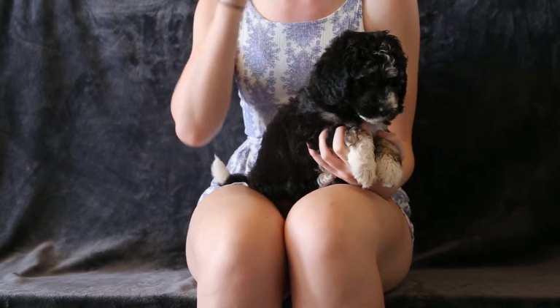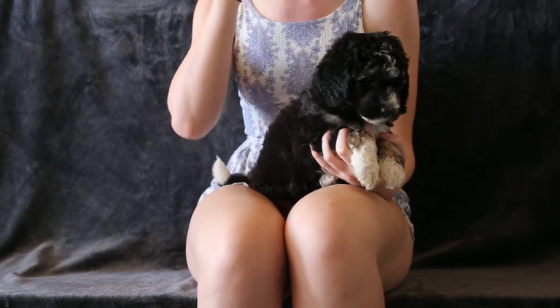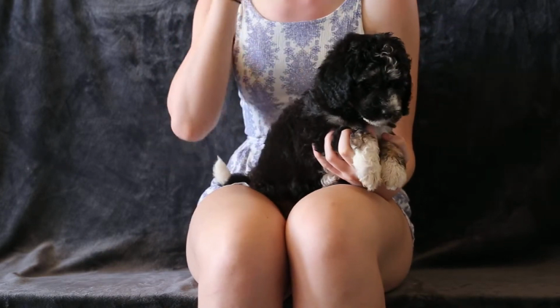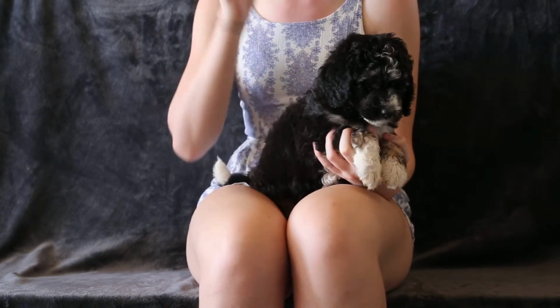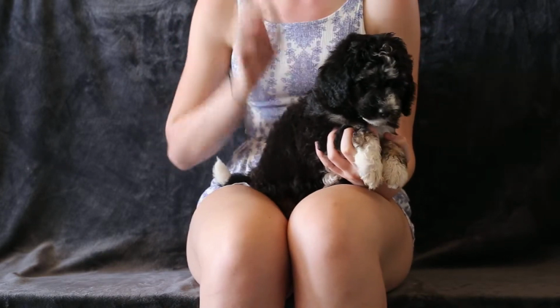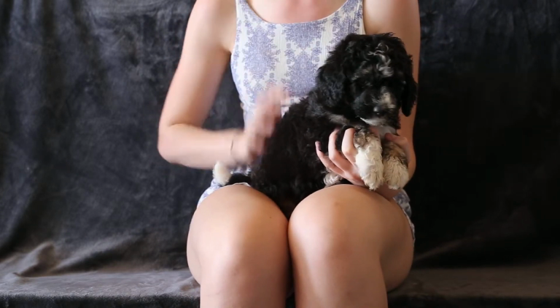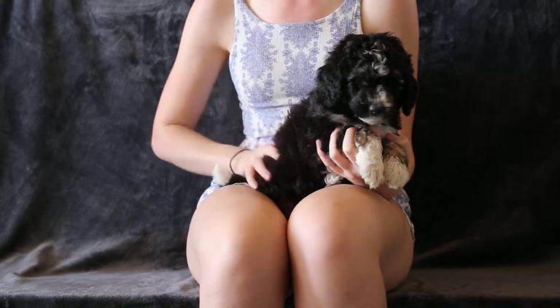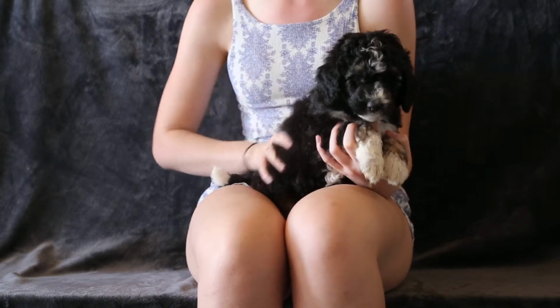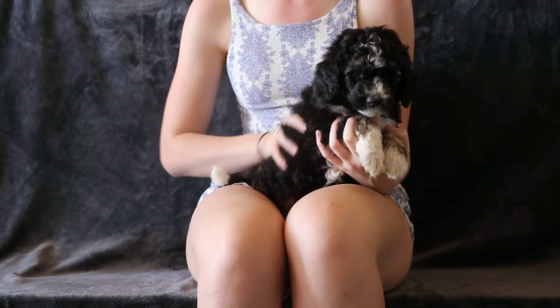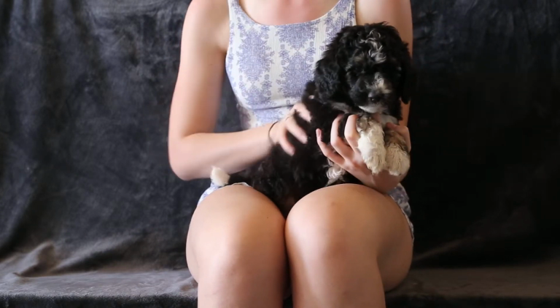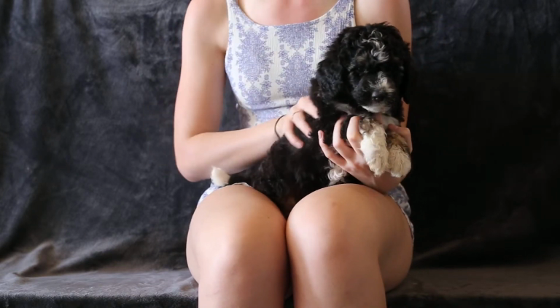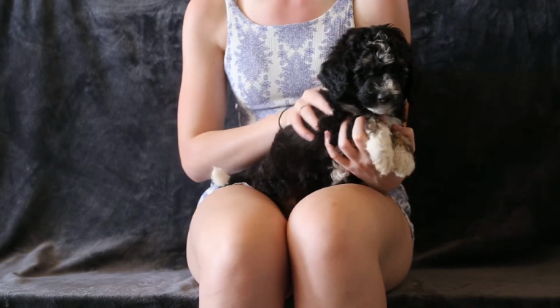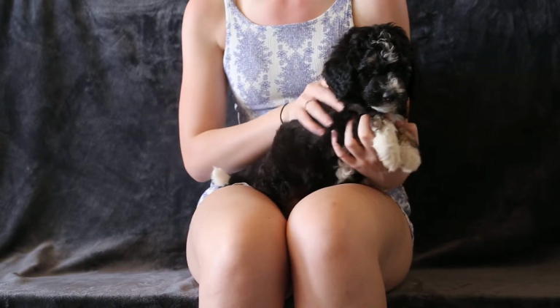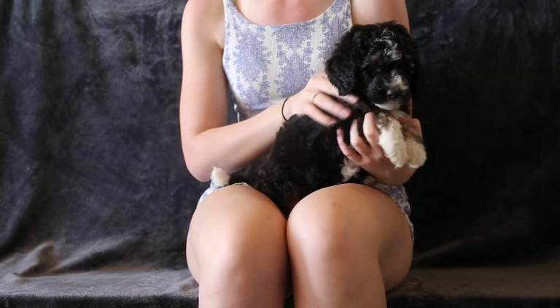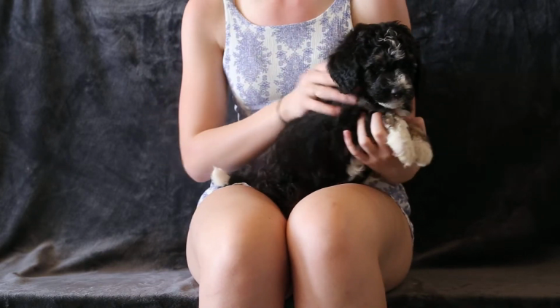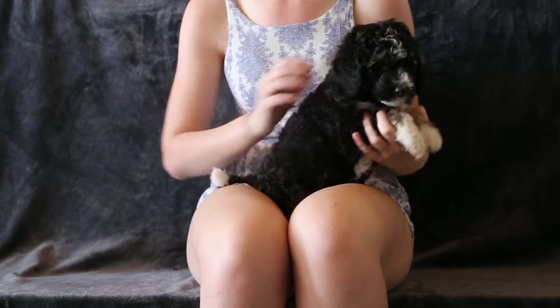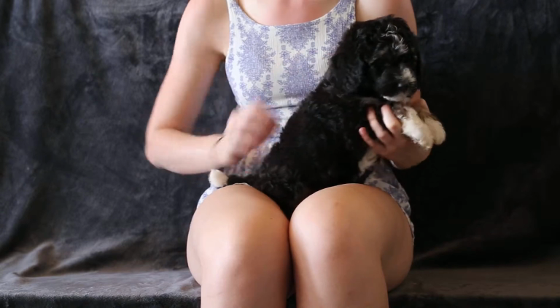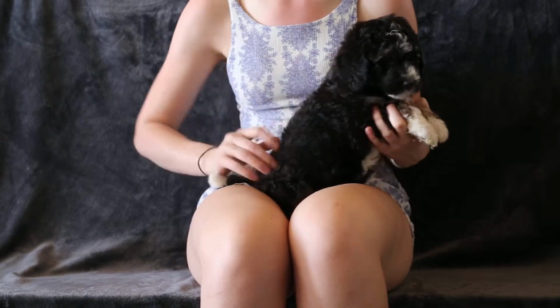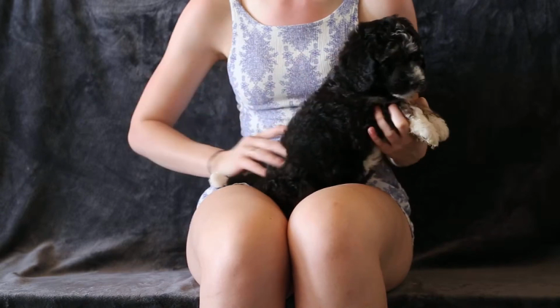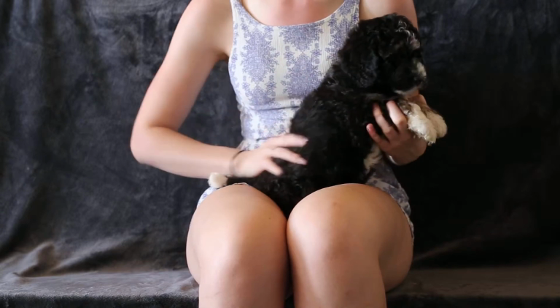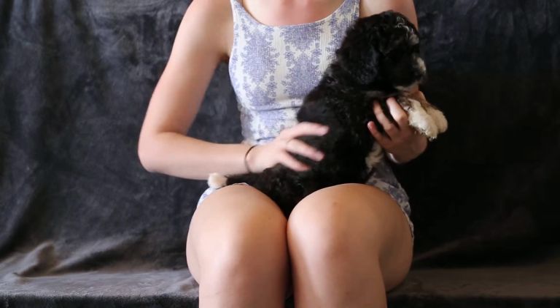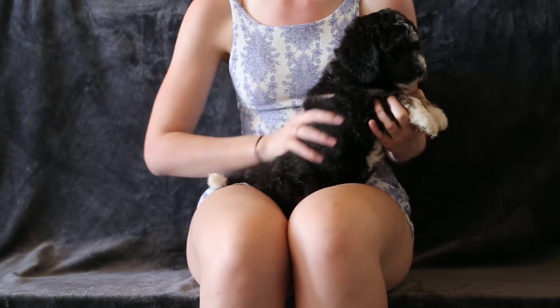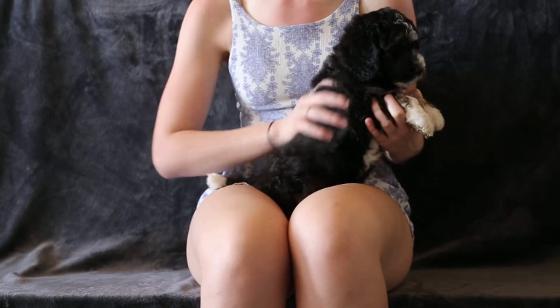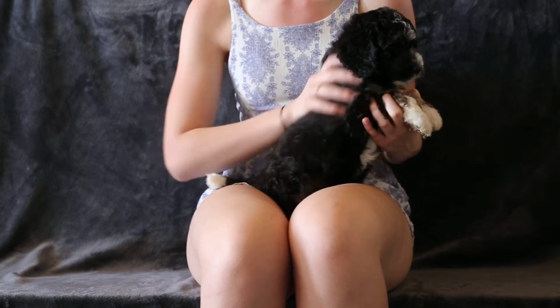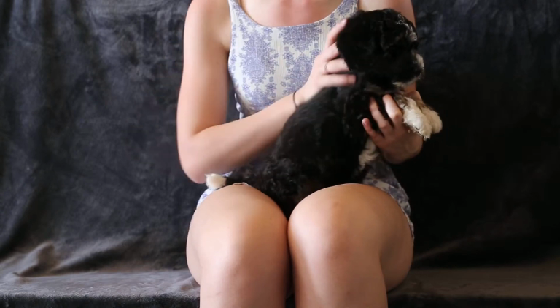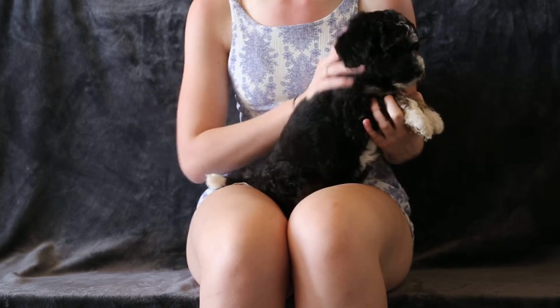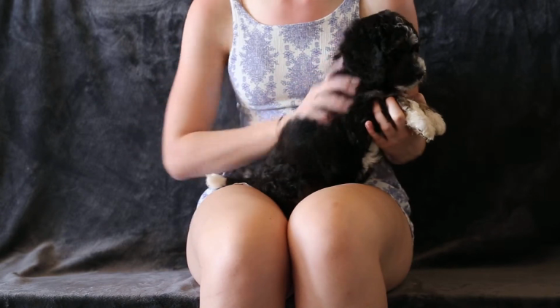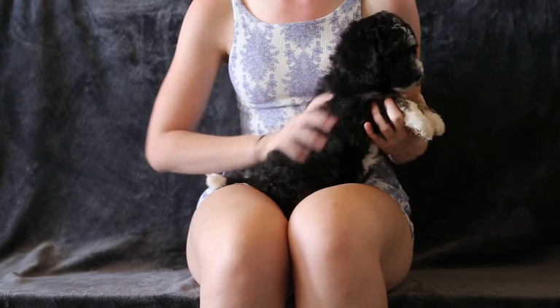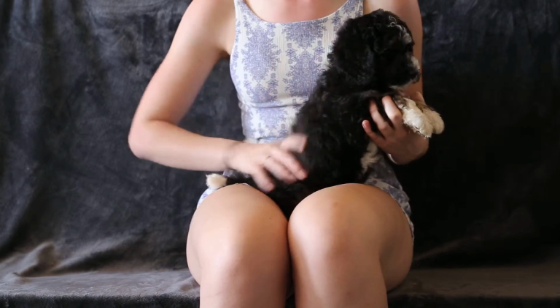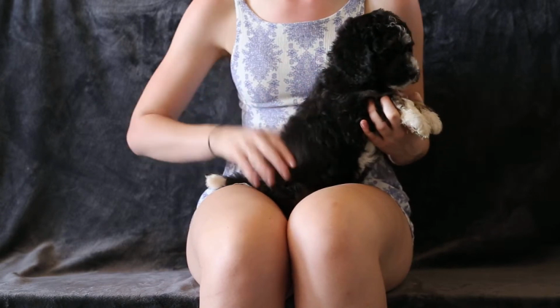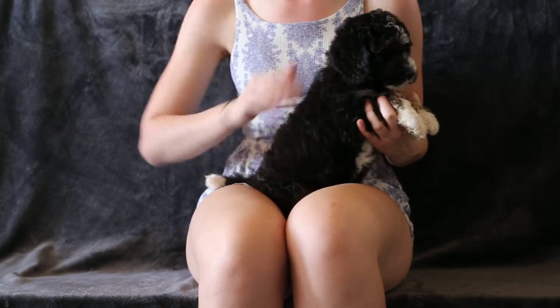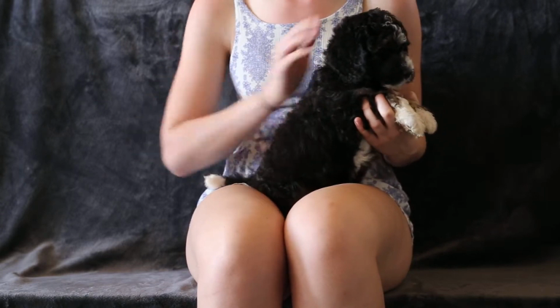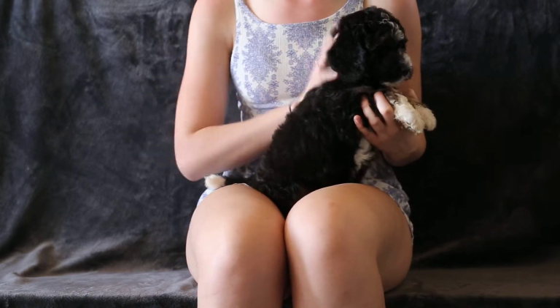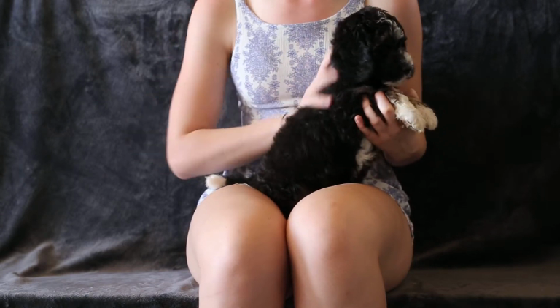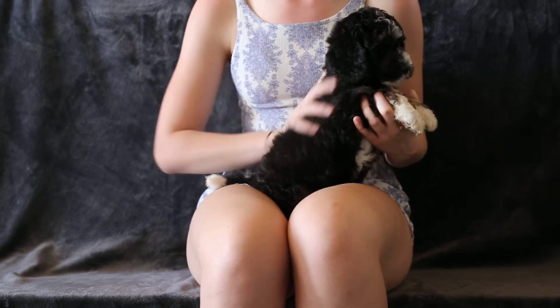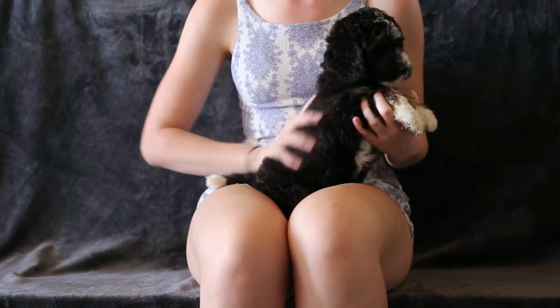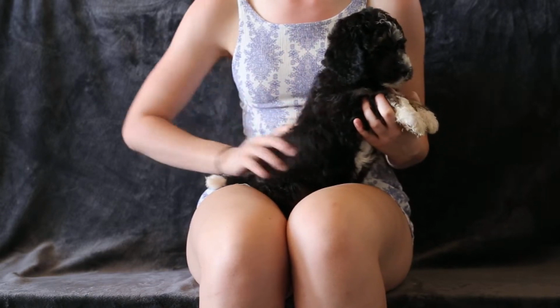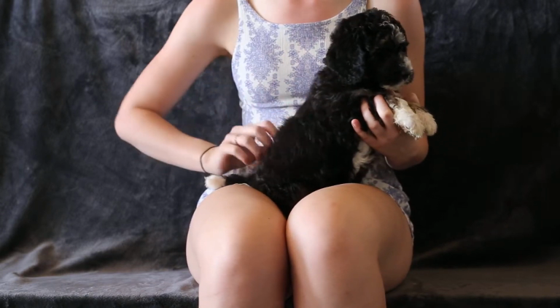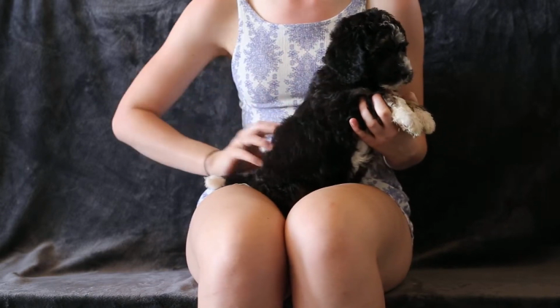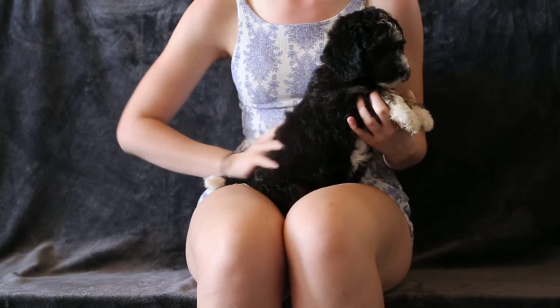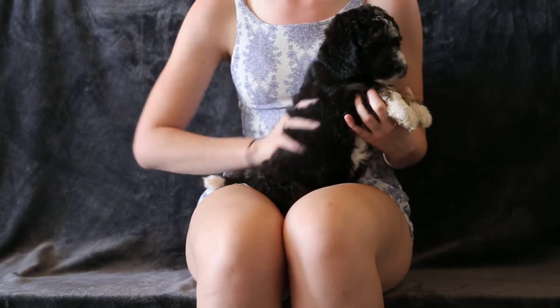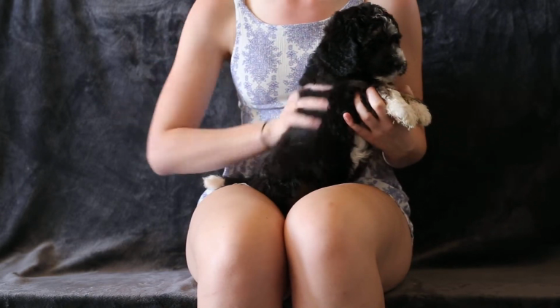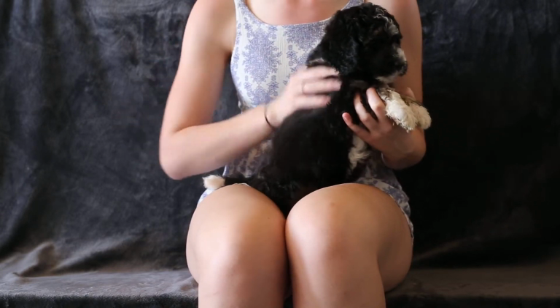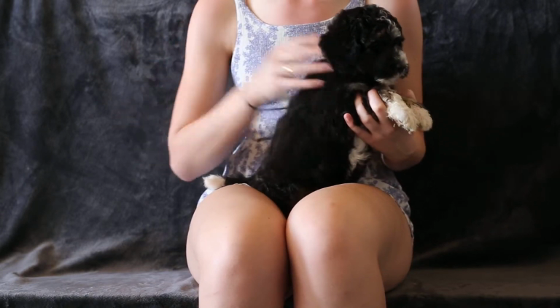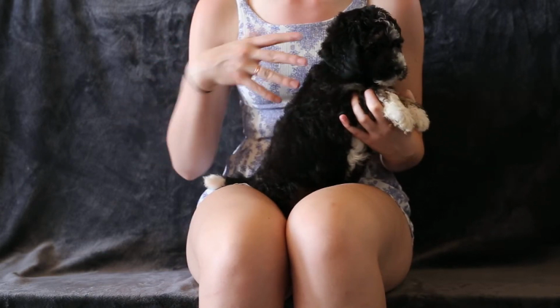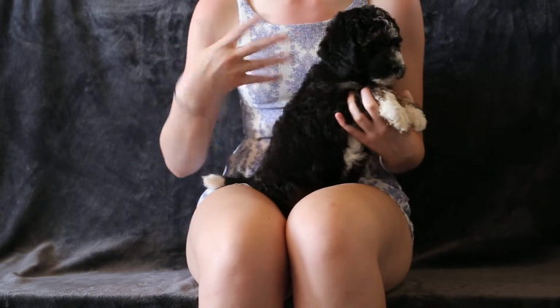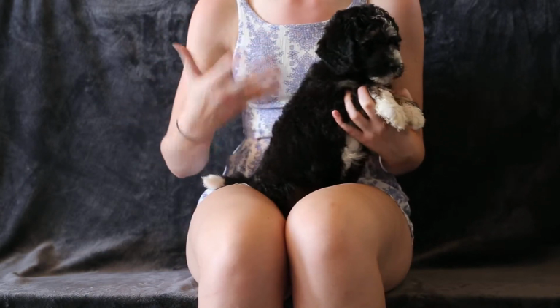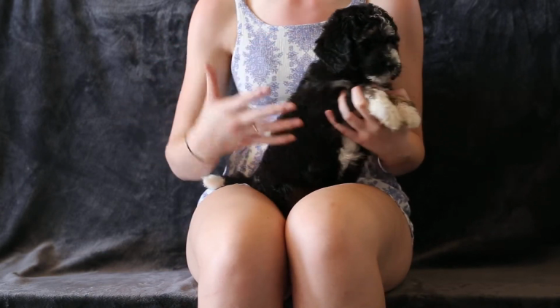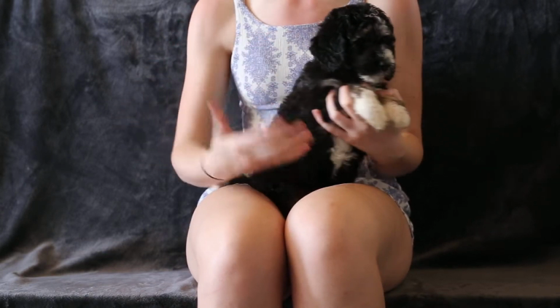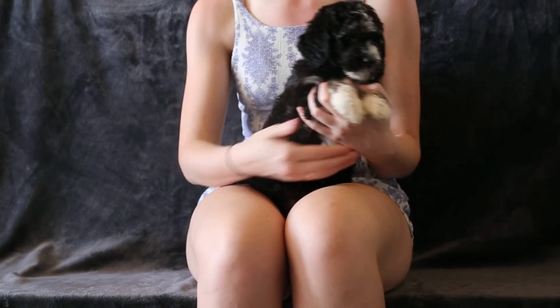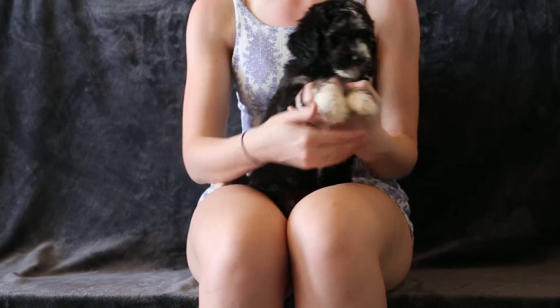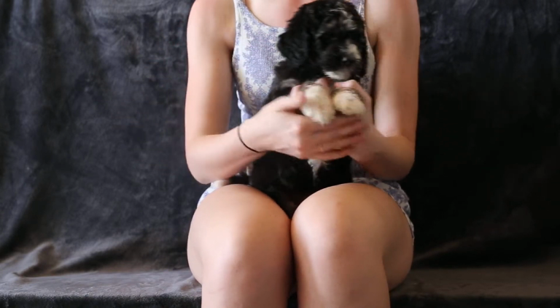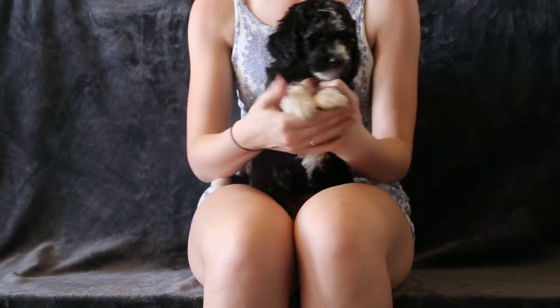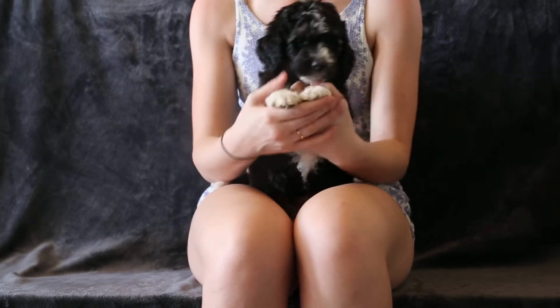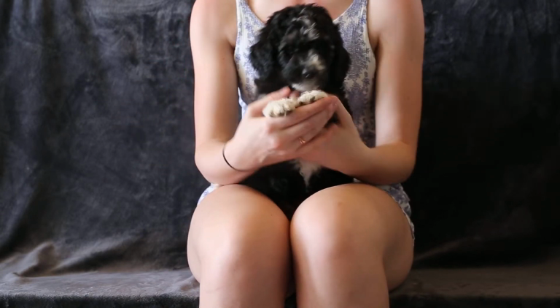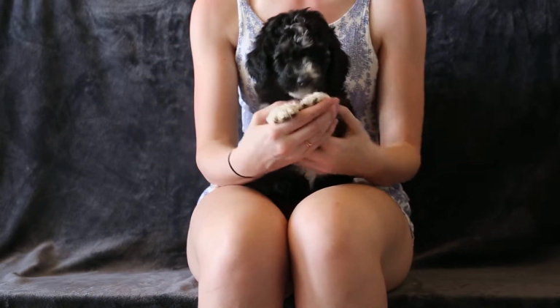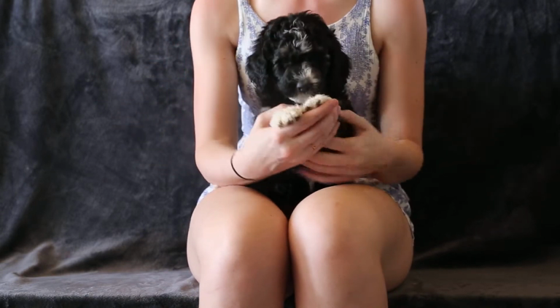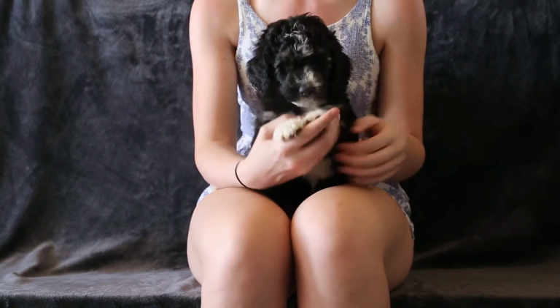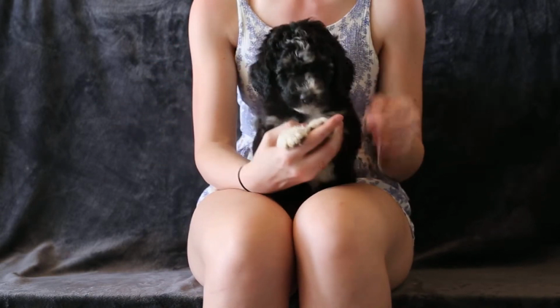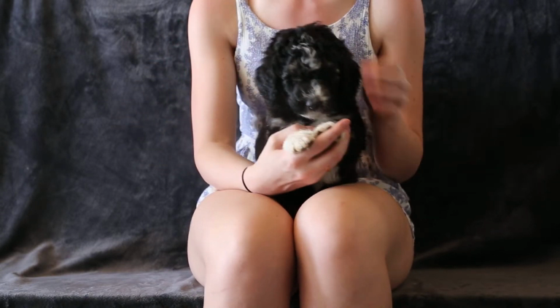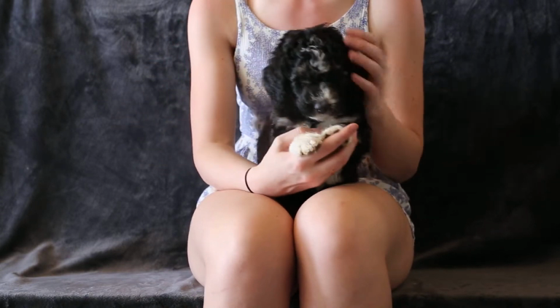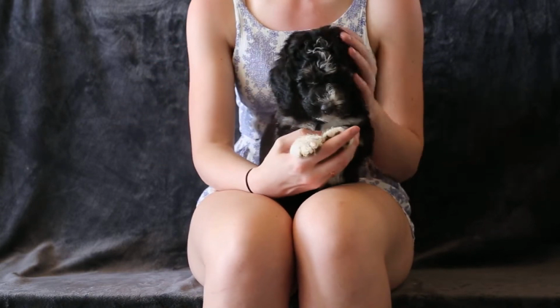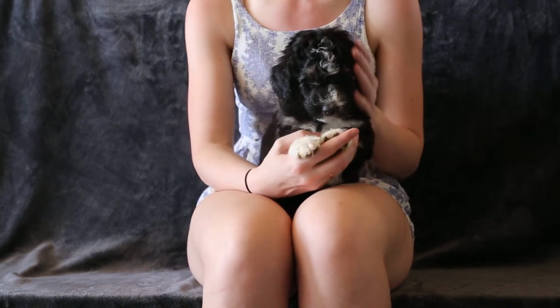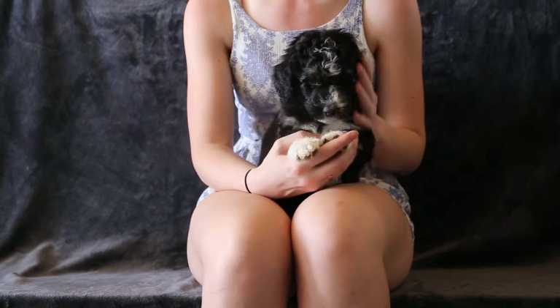She probably has about a medium curl for her coat, so nice and loose. That will grow up to a nice loose wave as well.